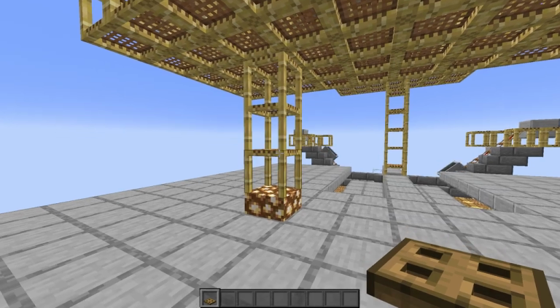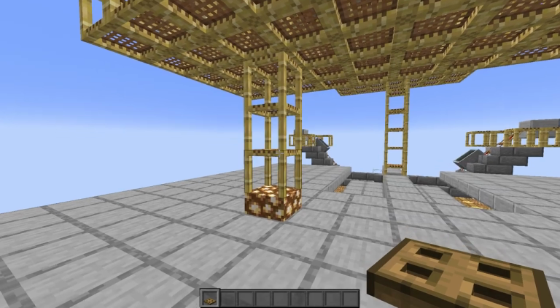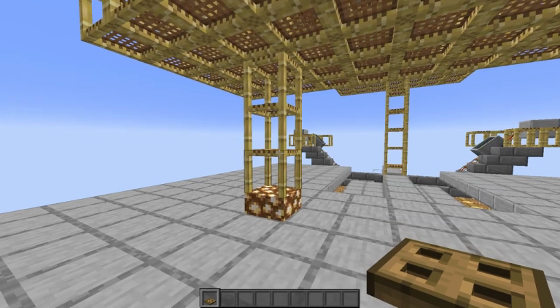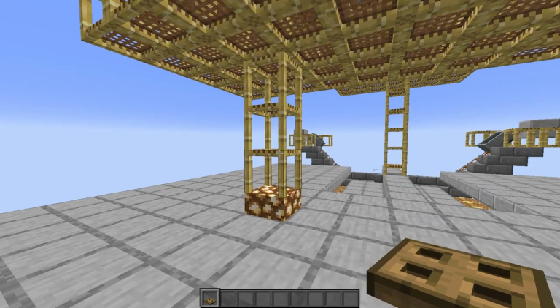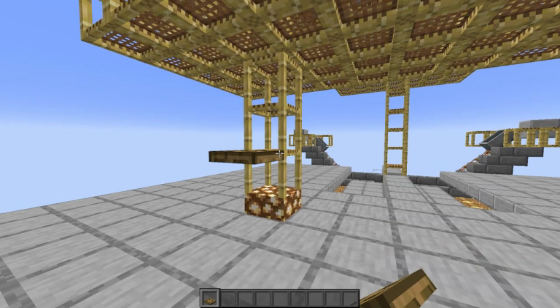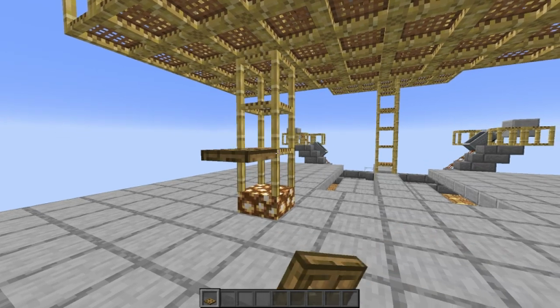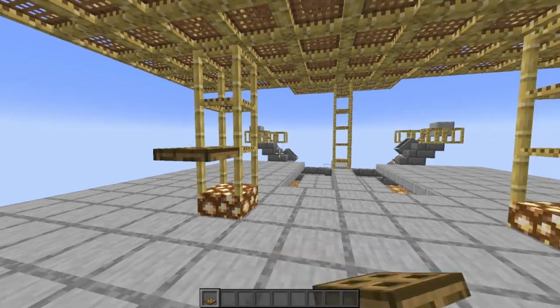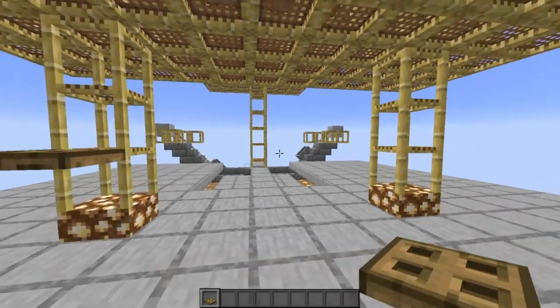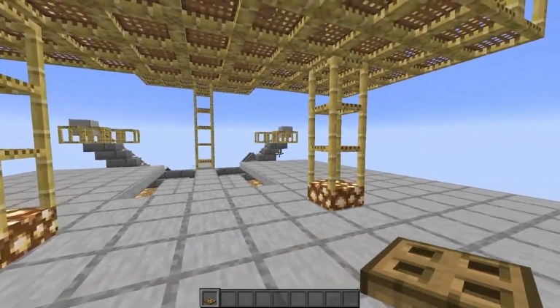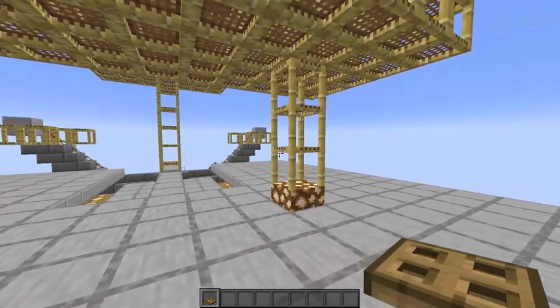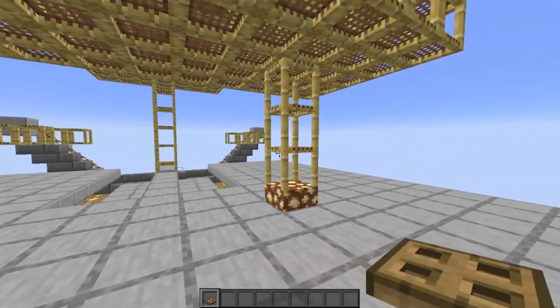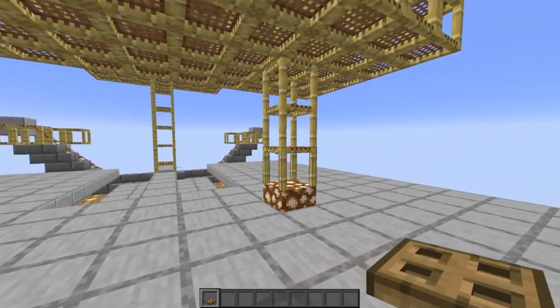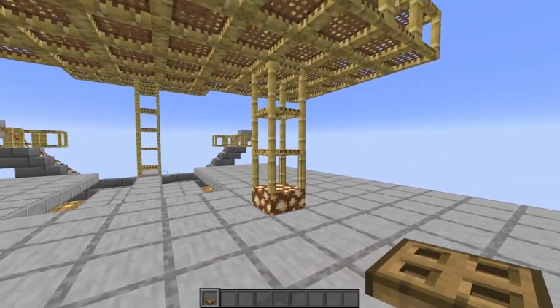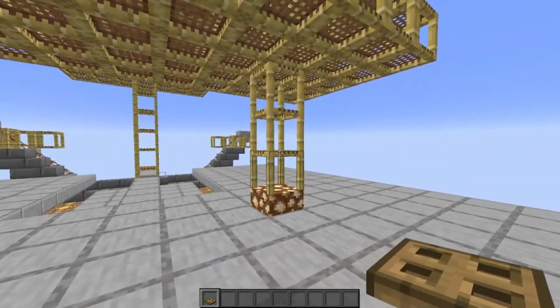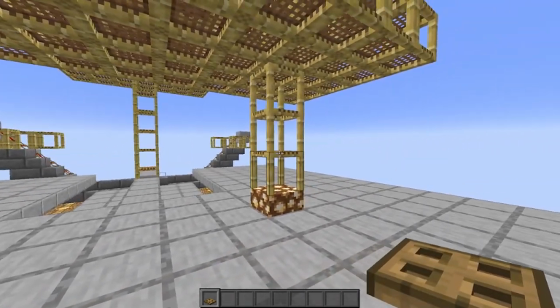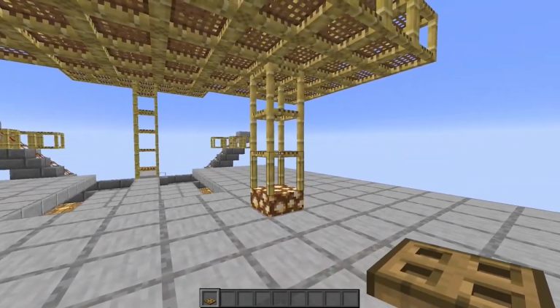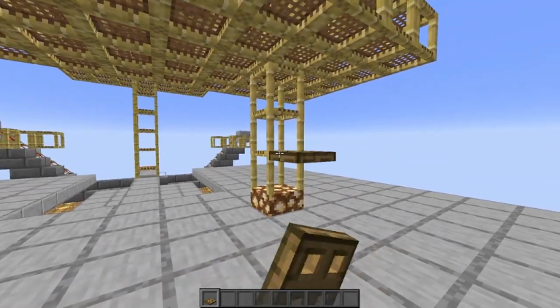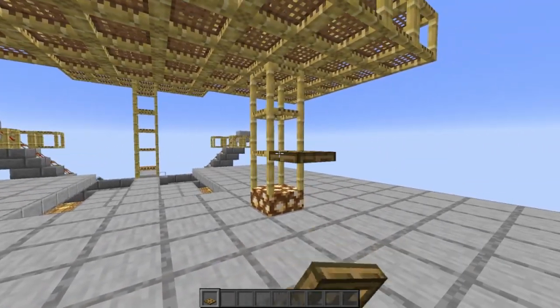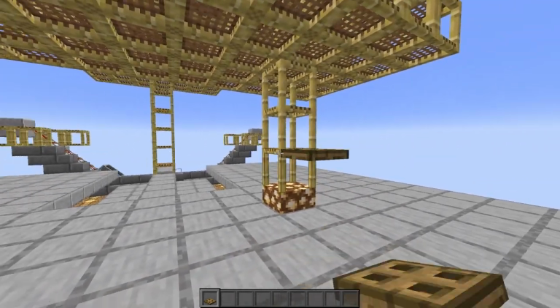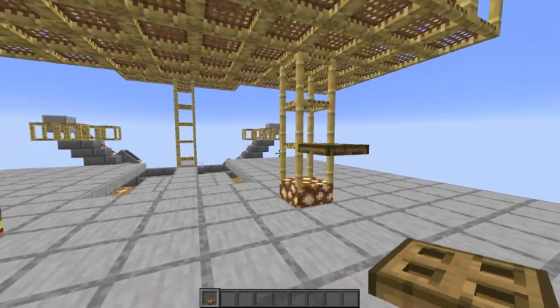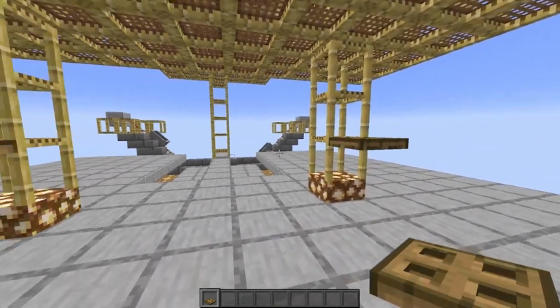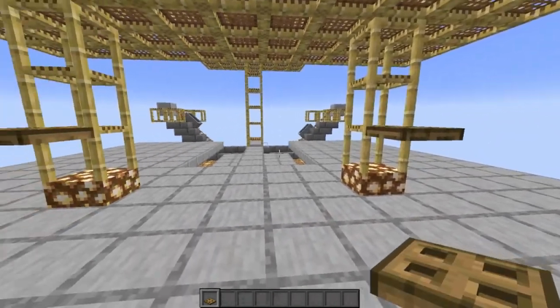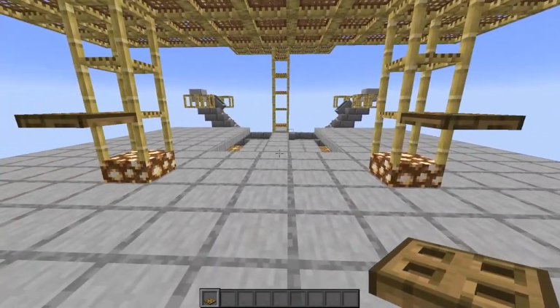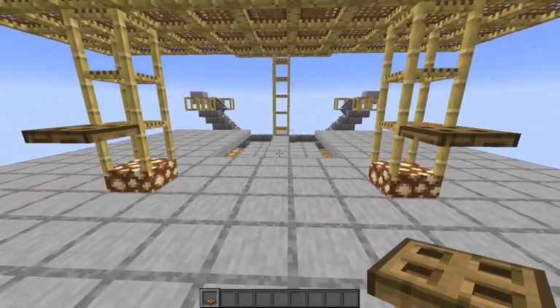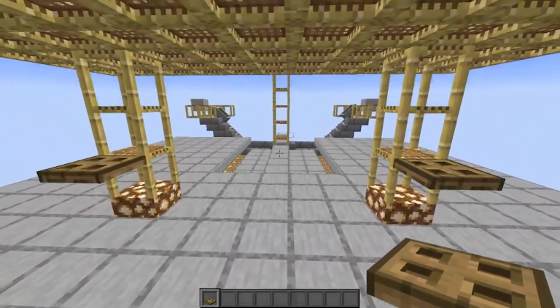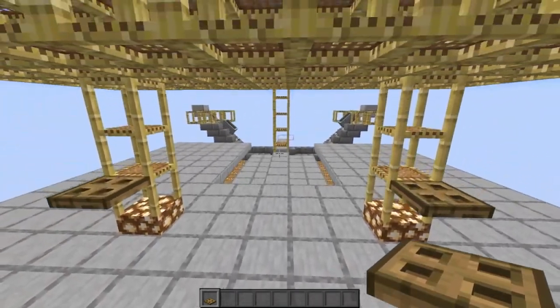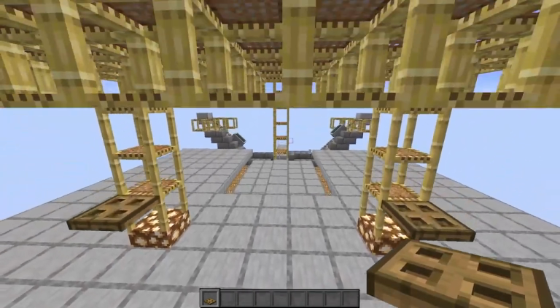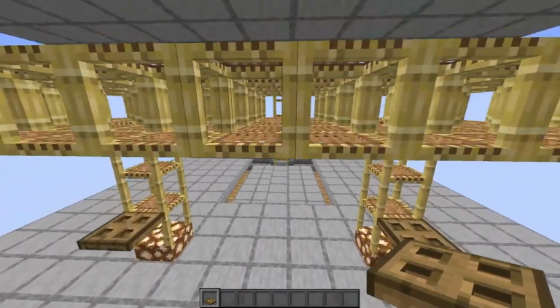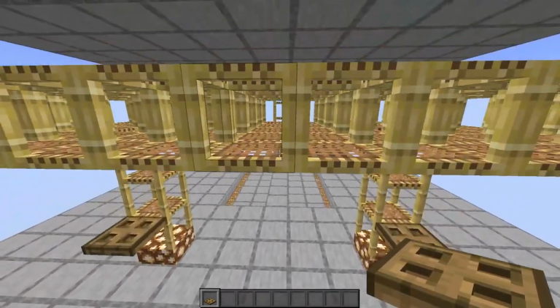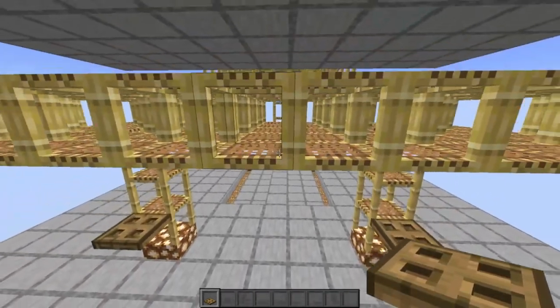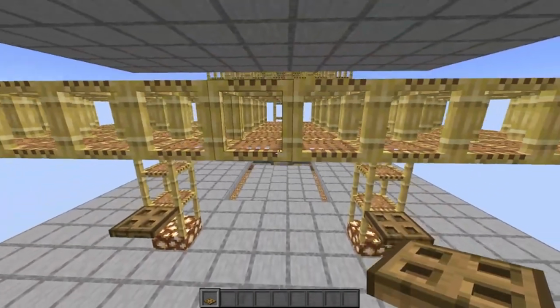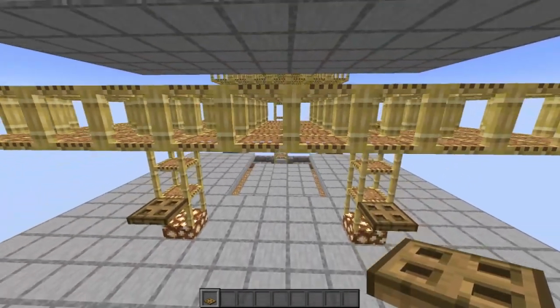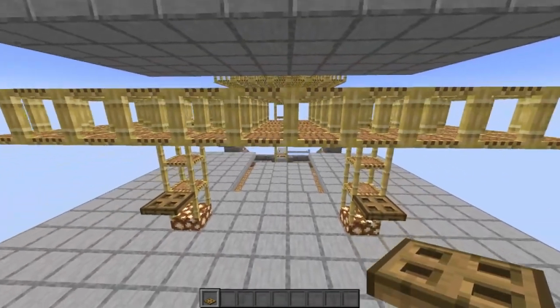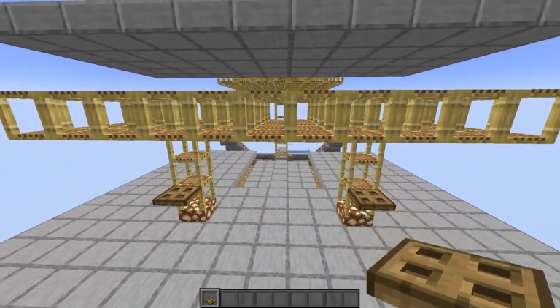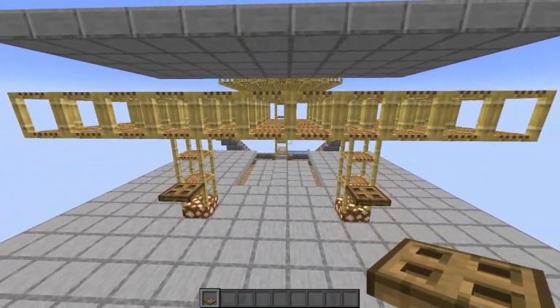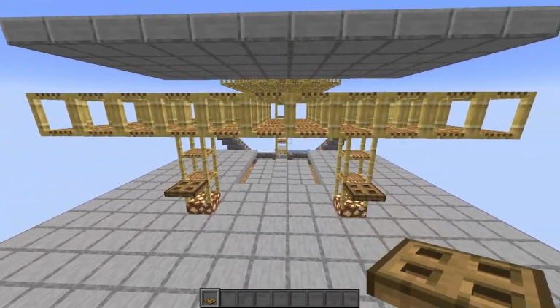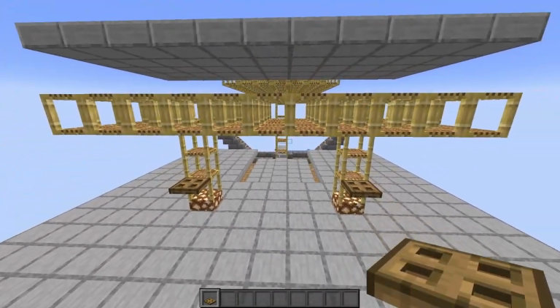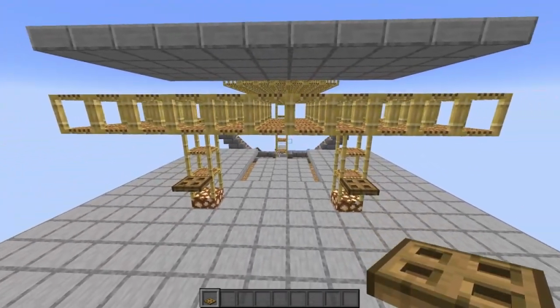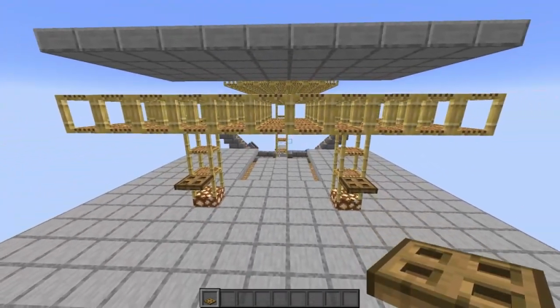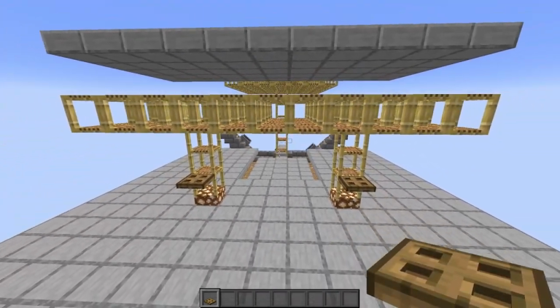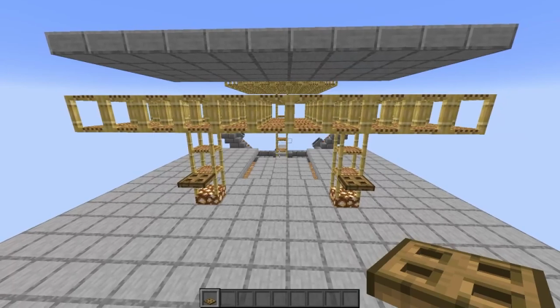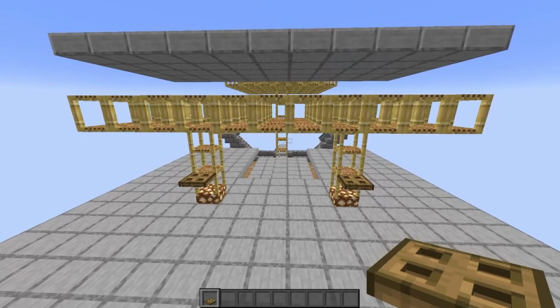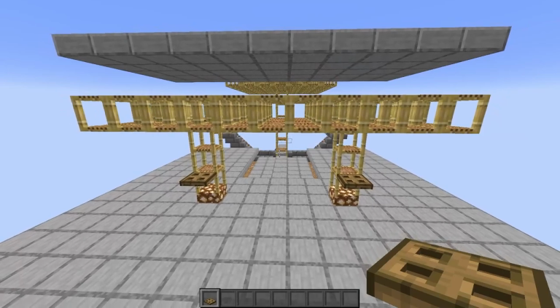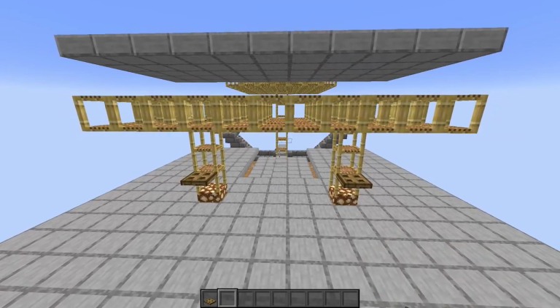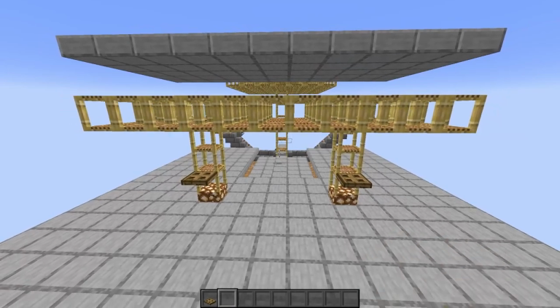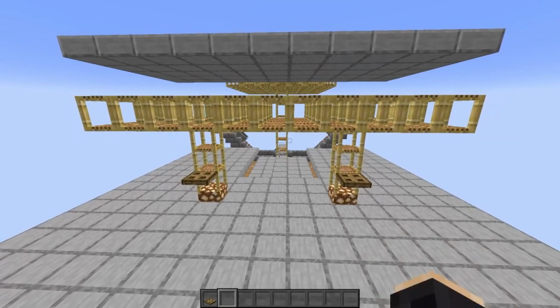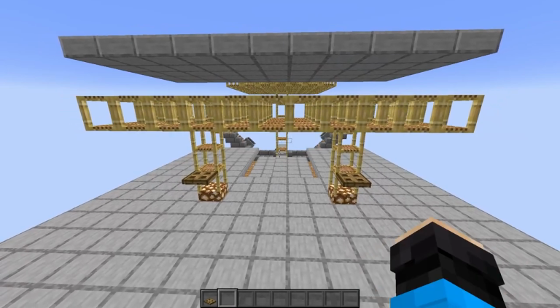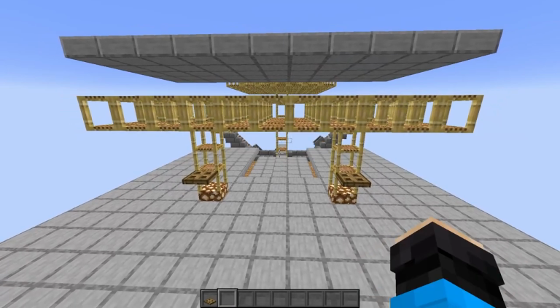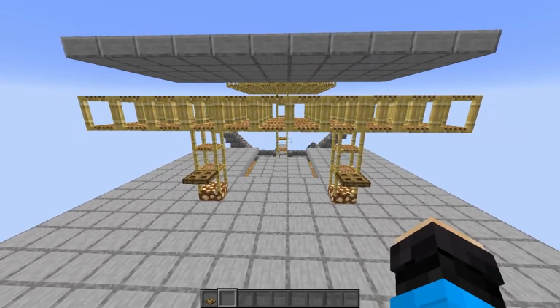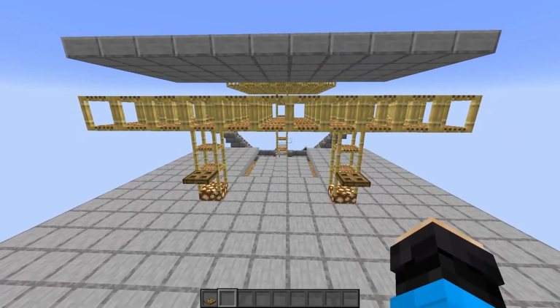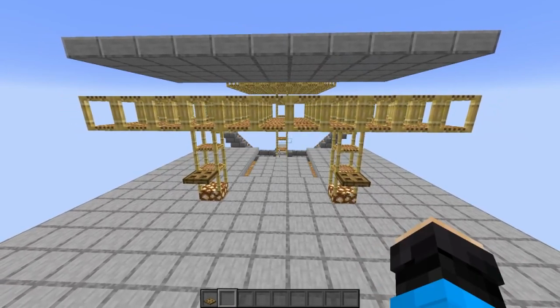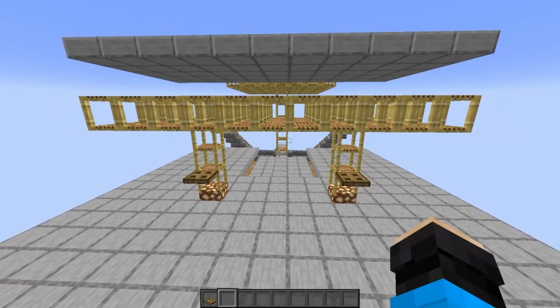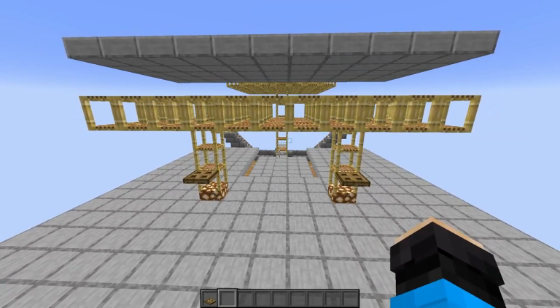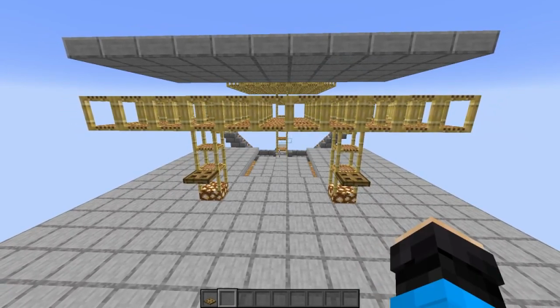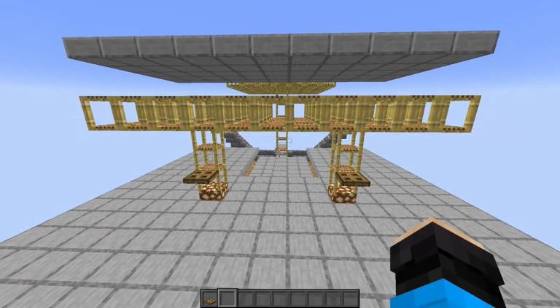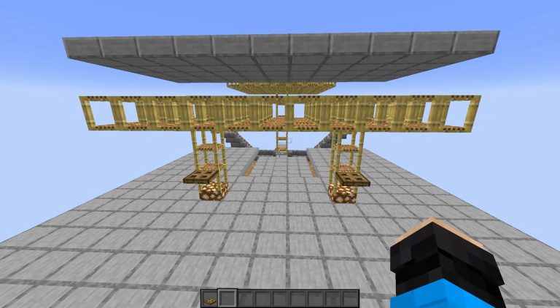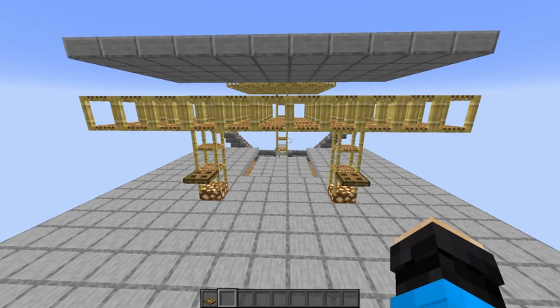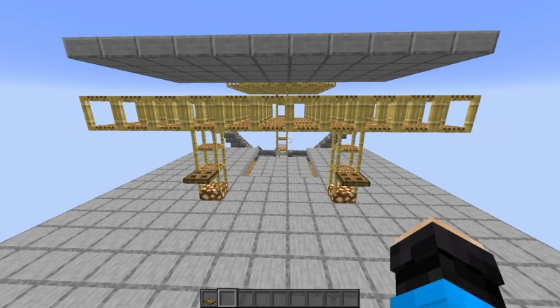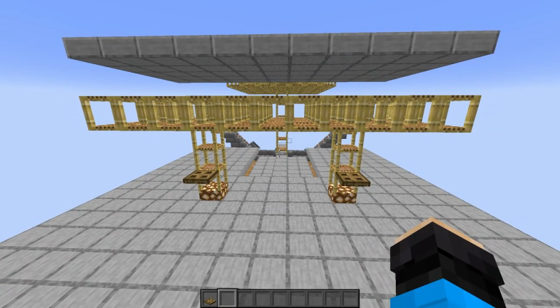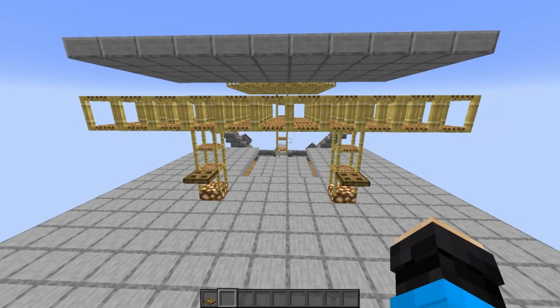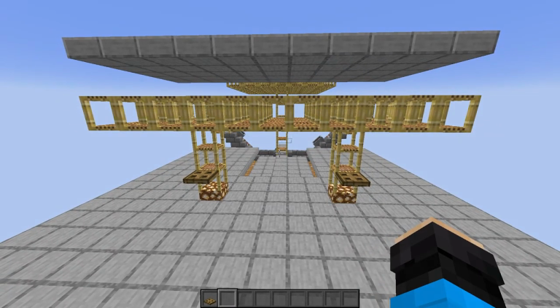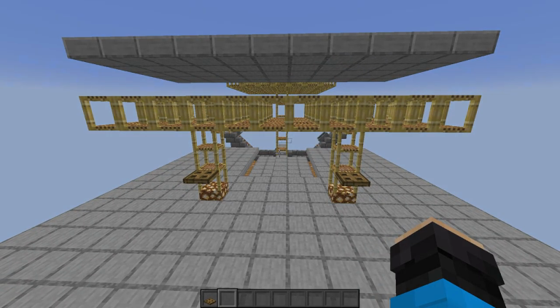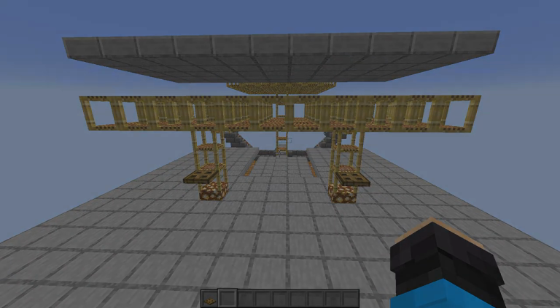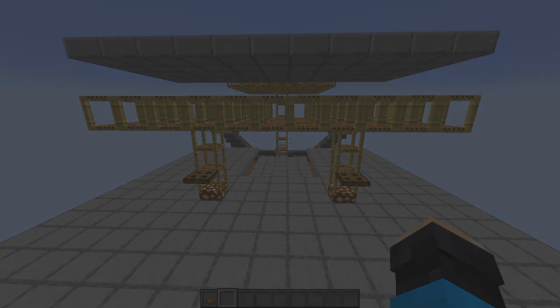To supplement this, you can put some trapdoors near the outside to keep shulkers ready to put in, although this is a bit cumbersome.